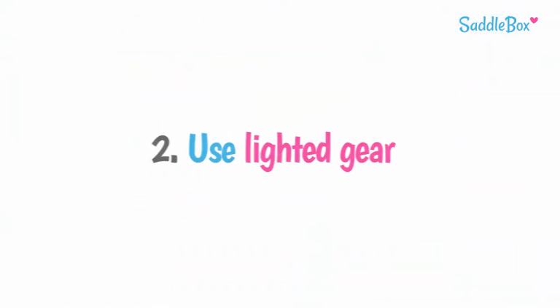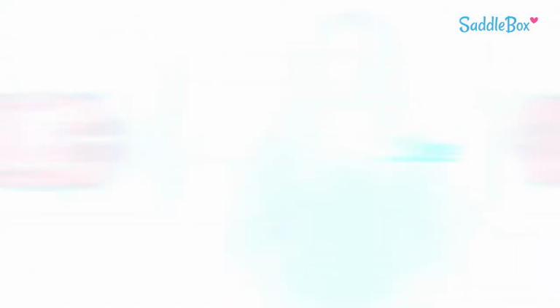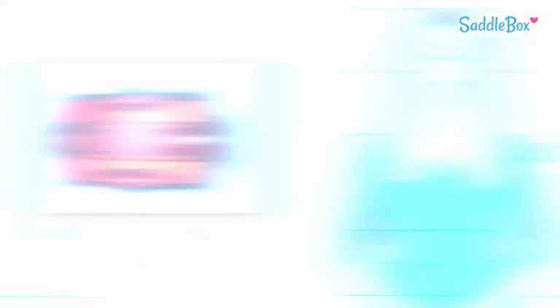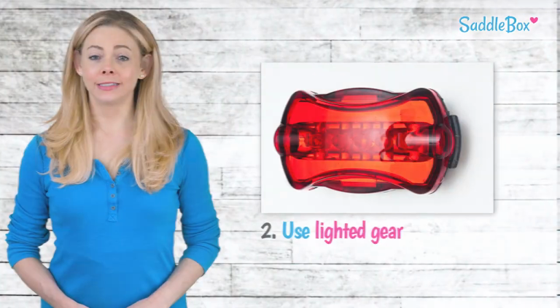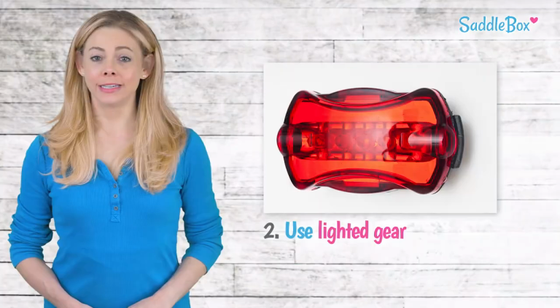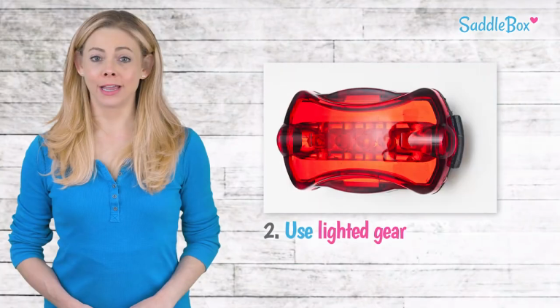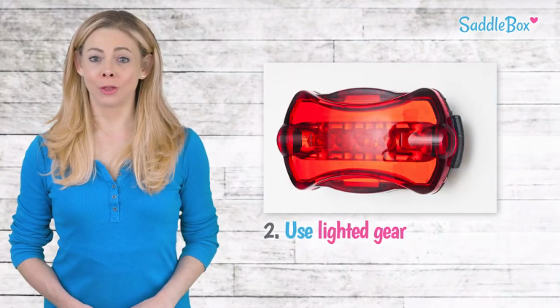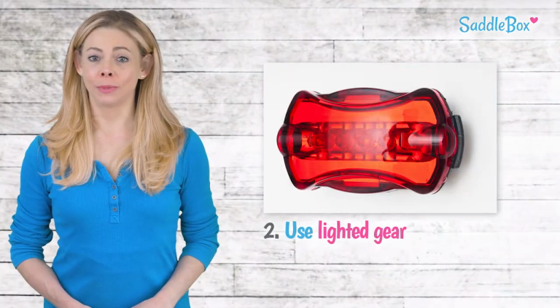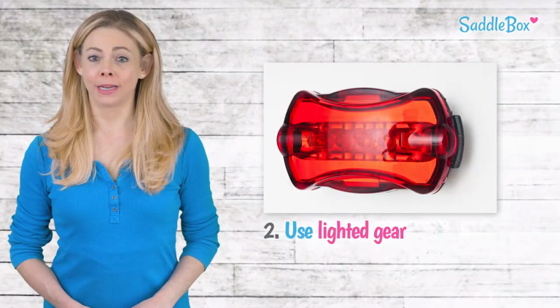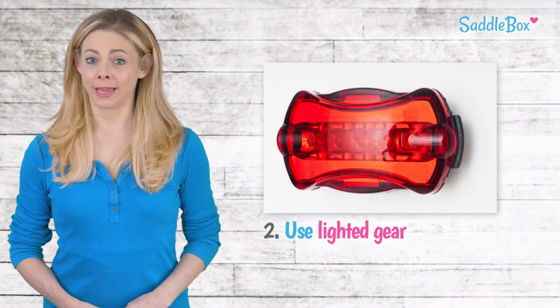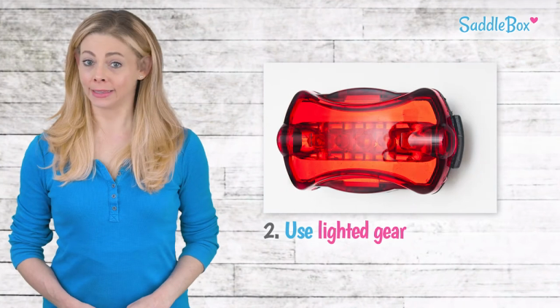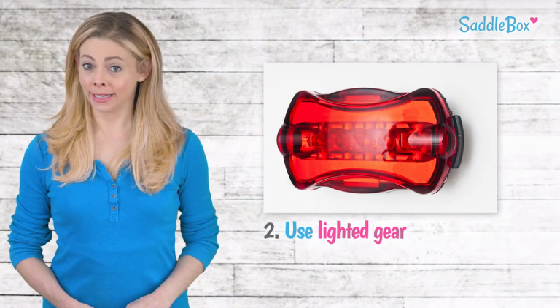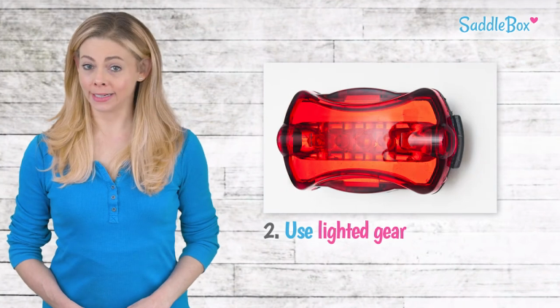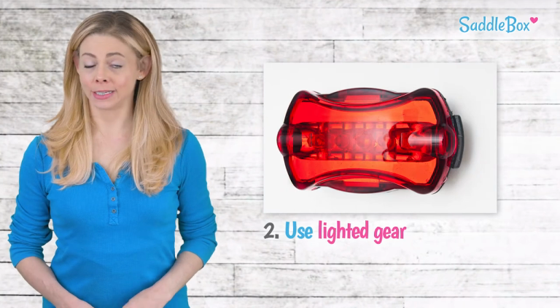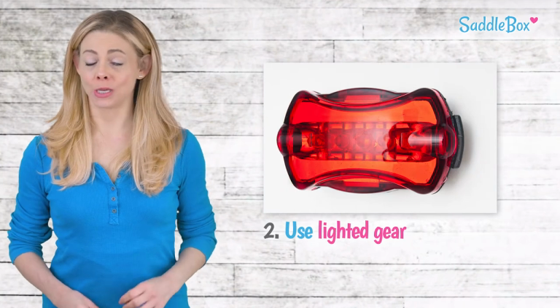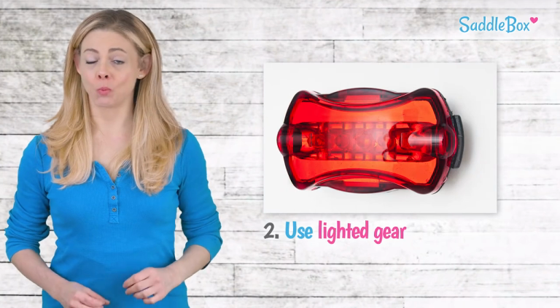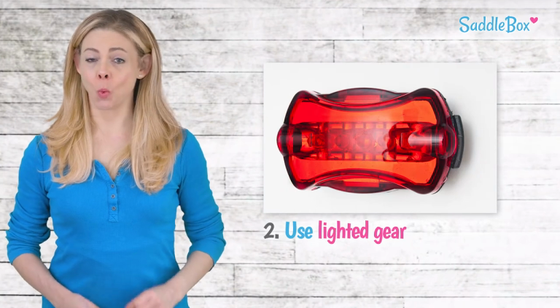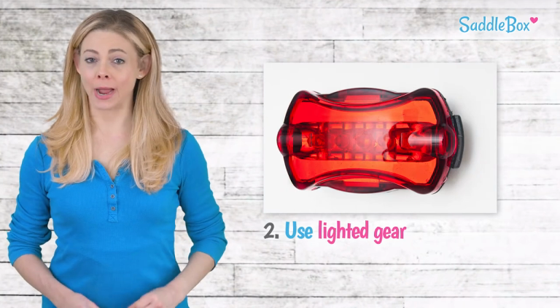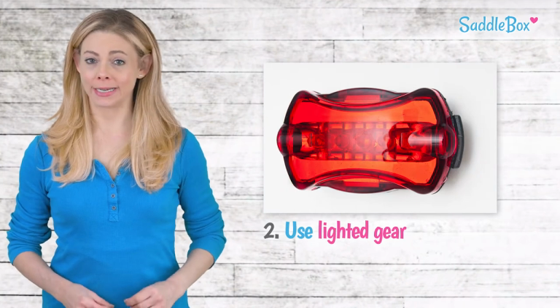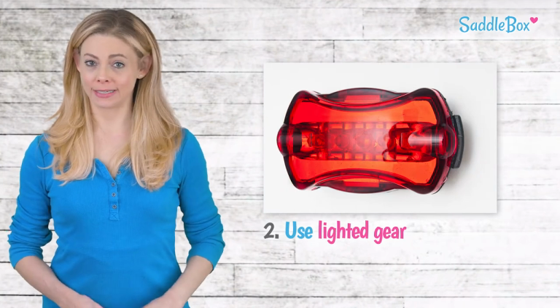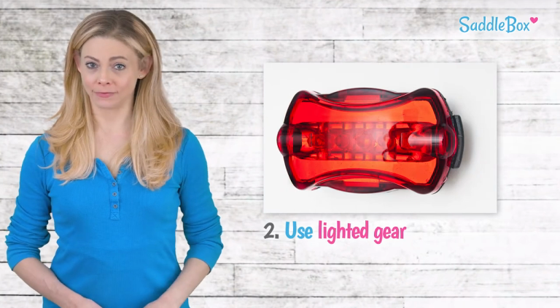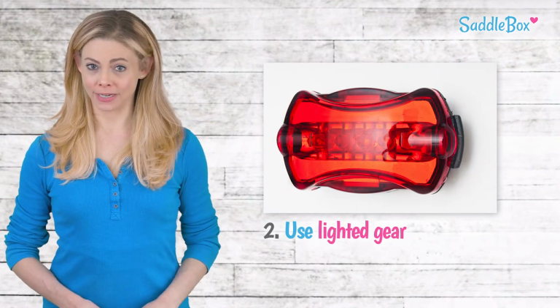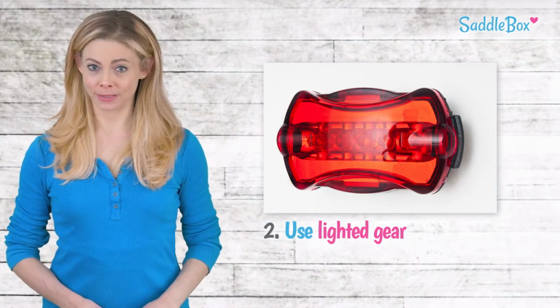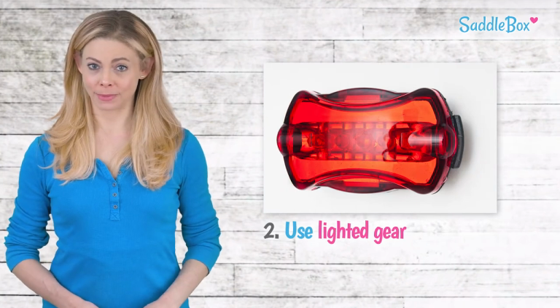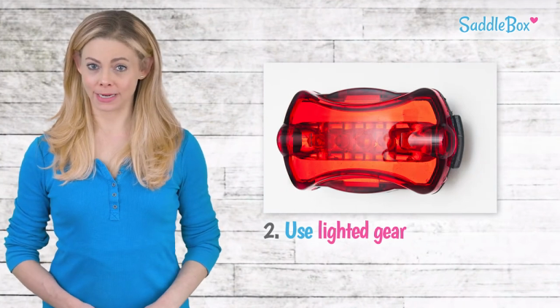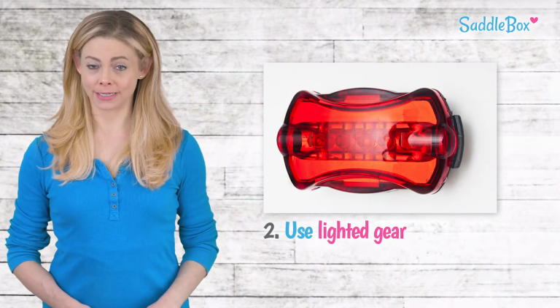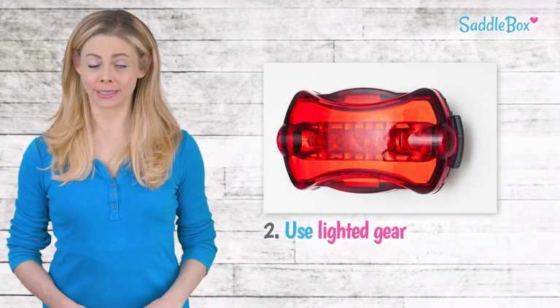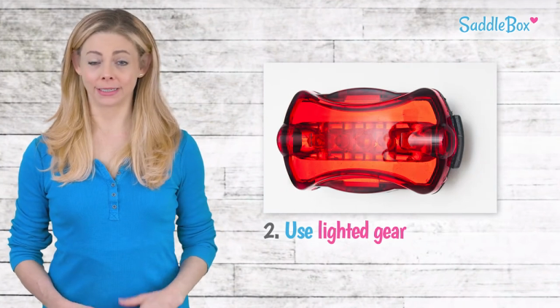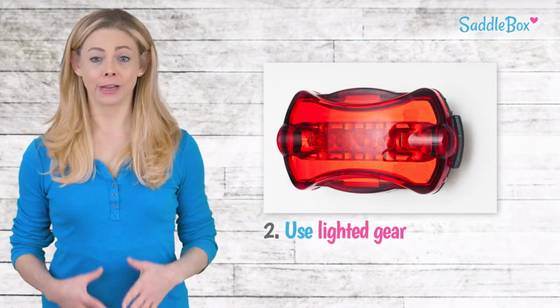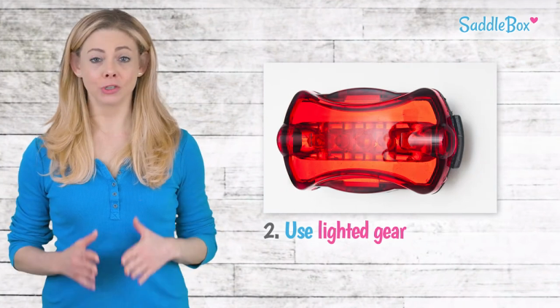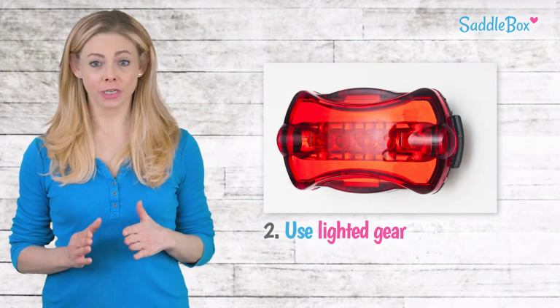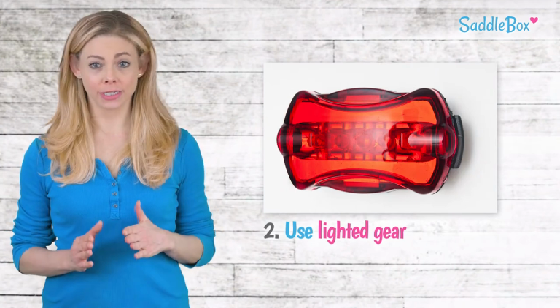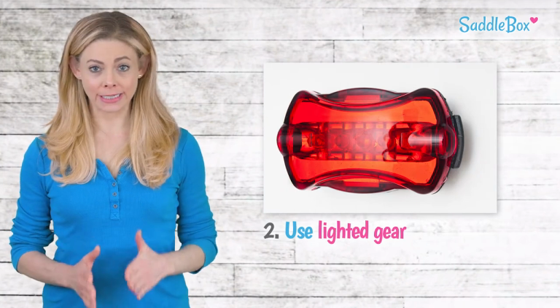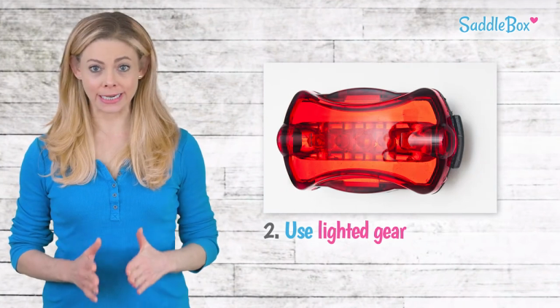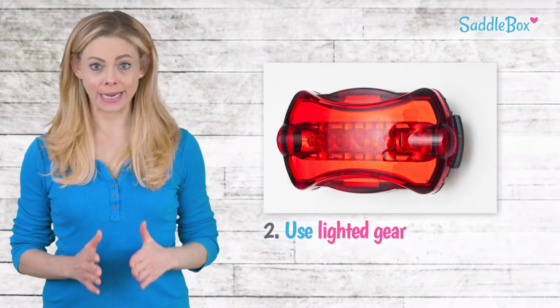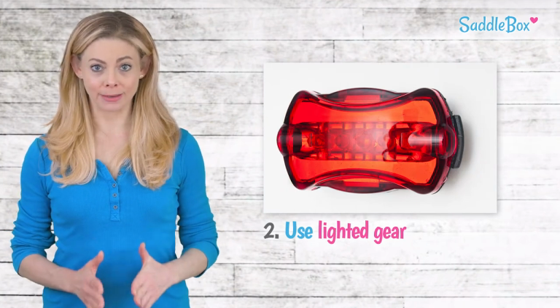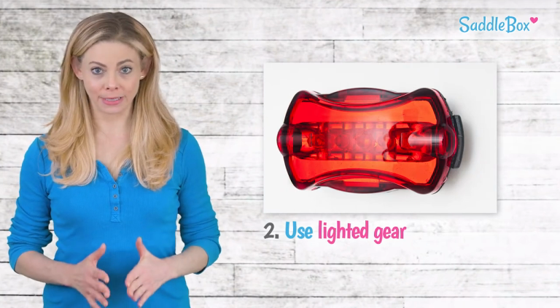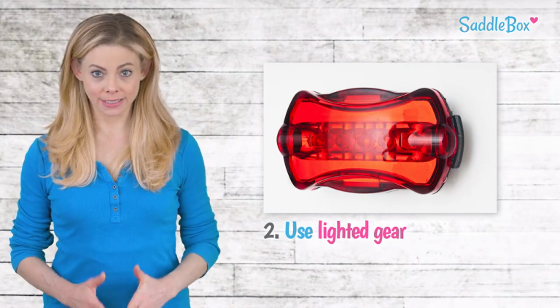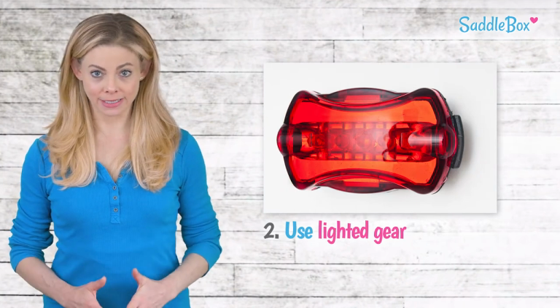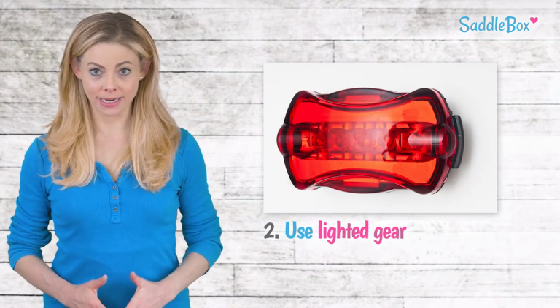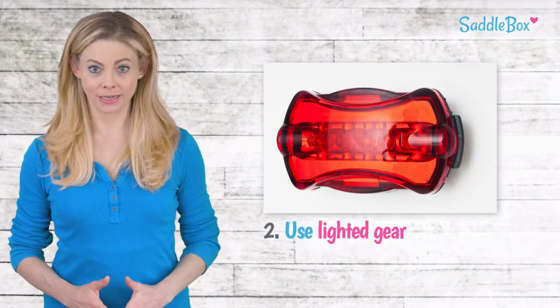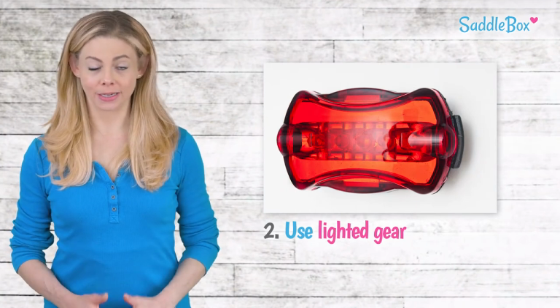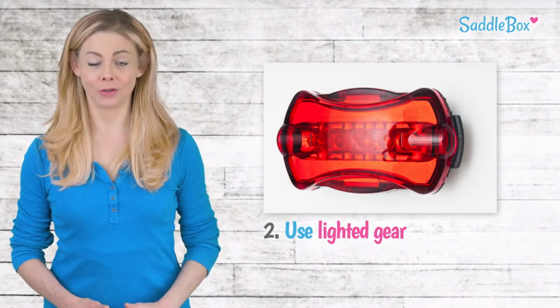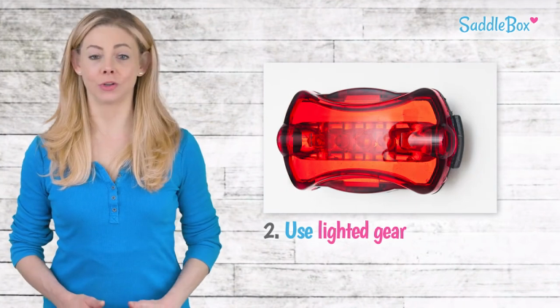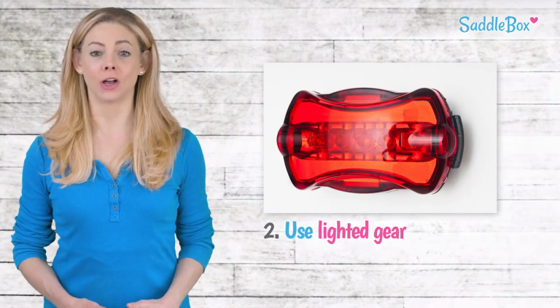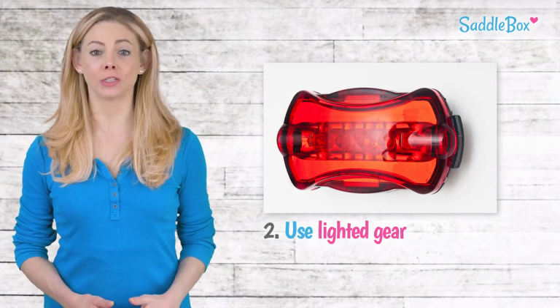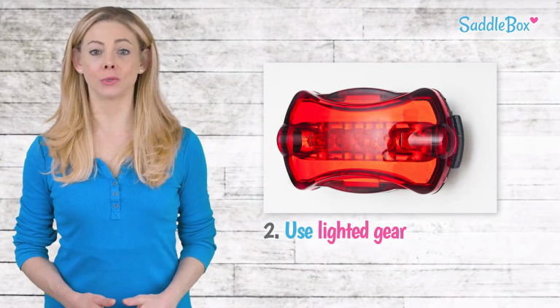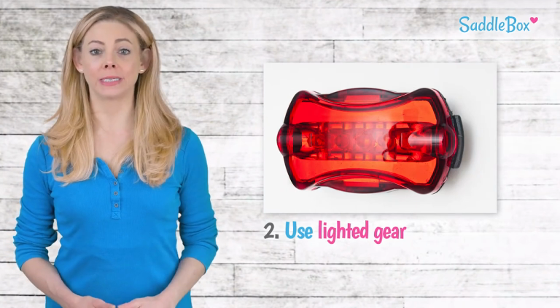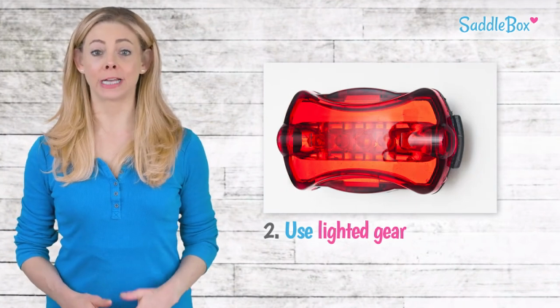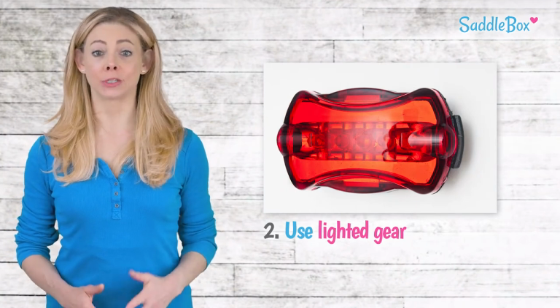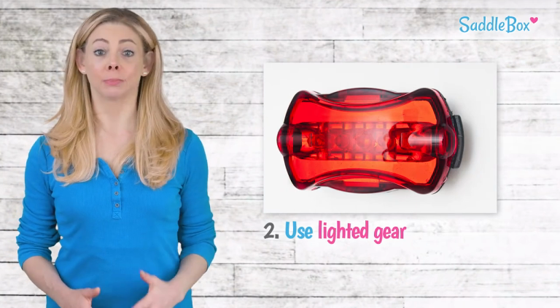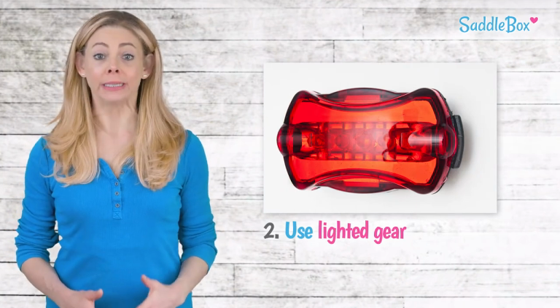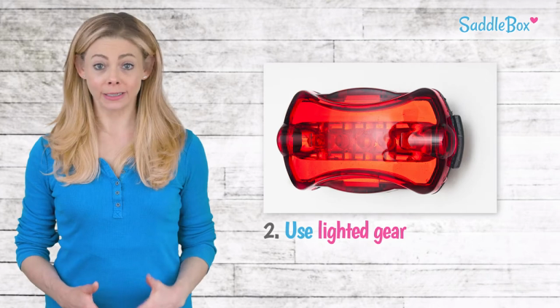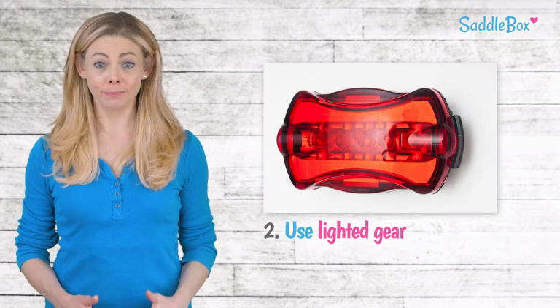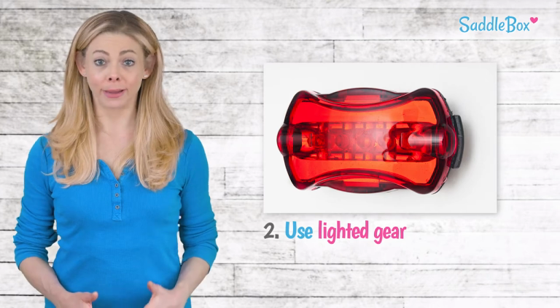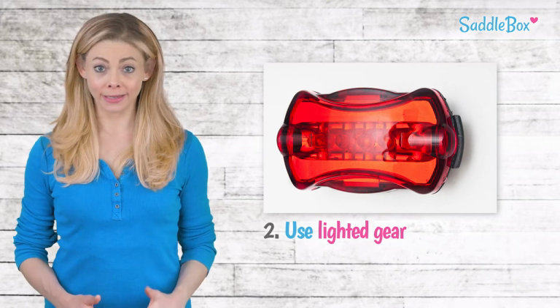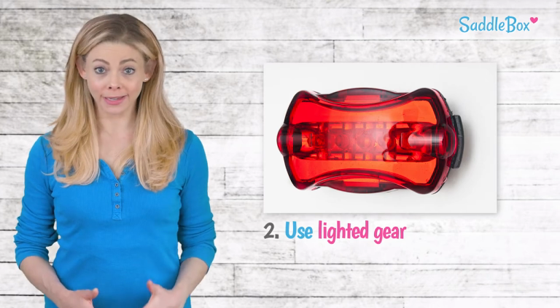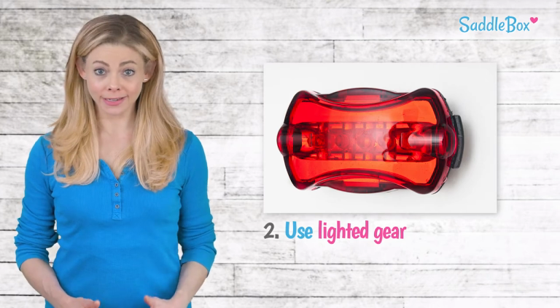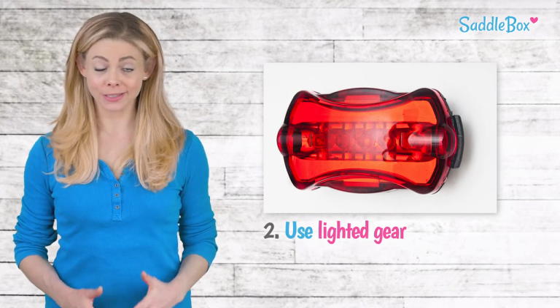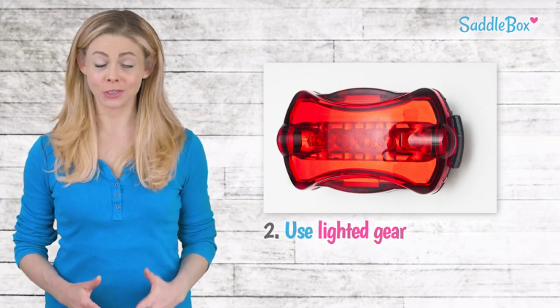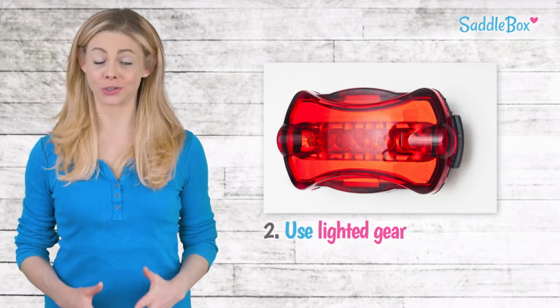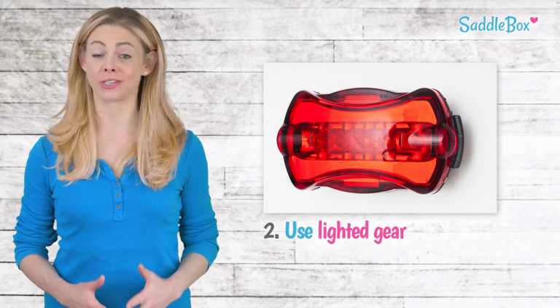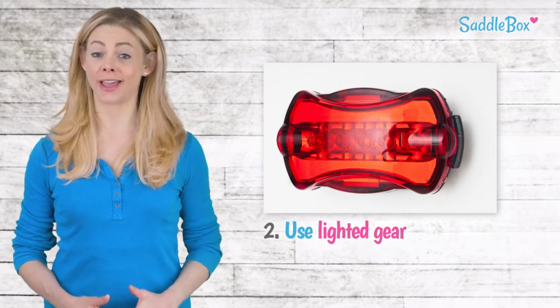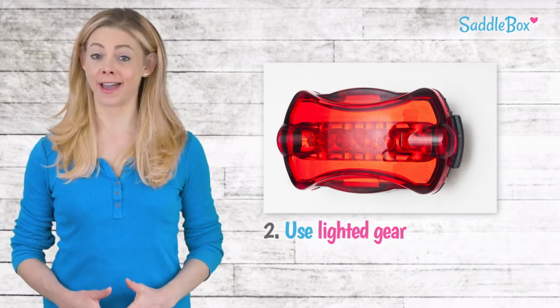An LED helmet headlight is a wise investment as it allows you to see and be seen. You can also attach blinking bike lights to your tack.